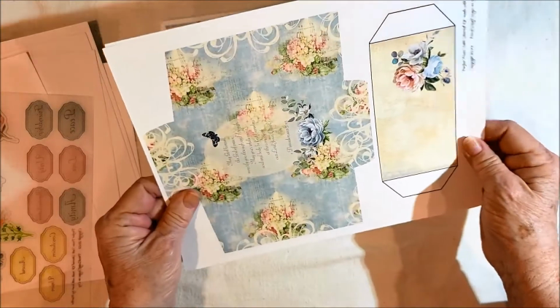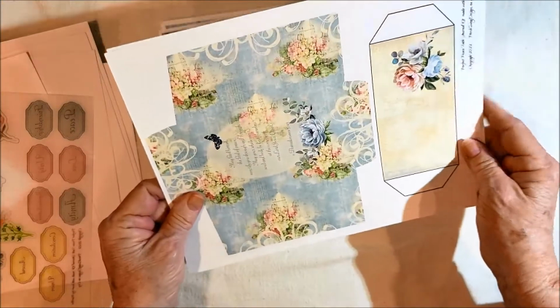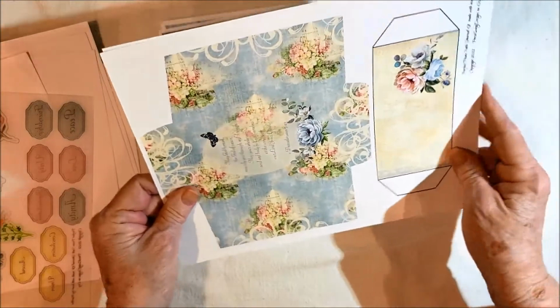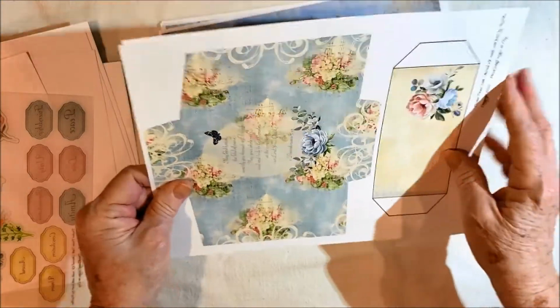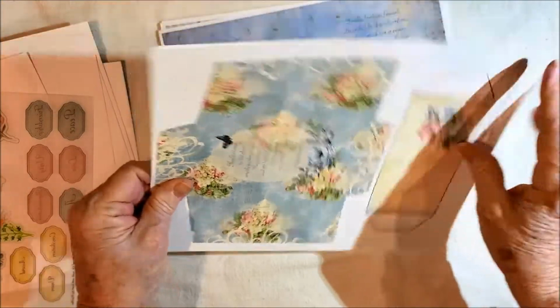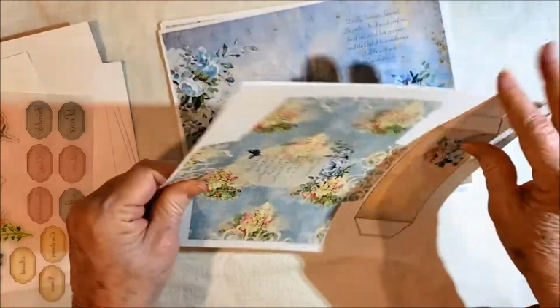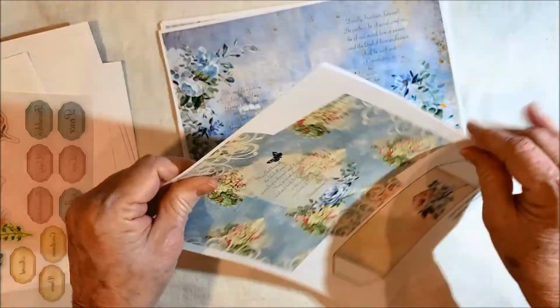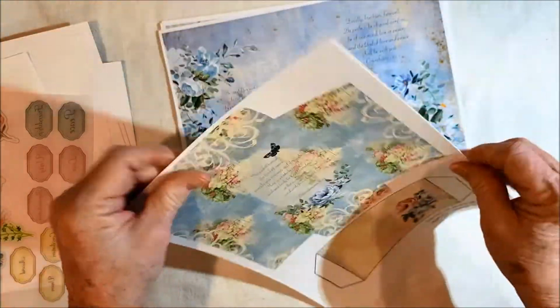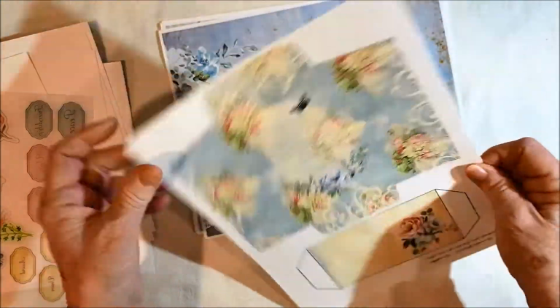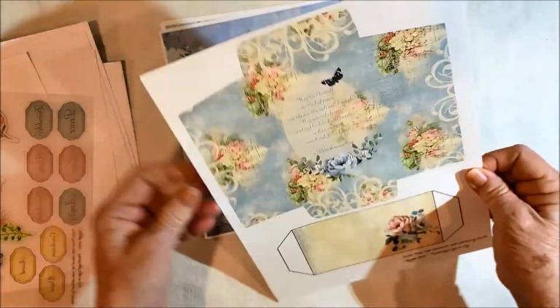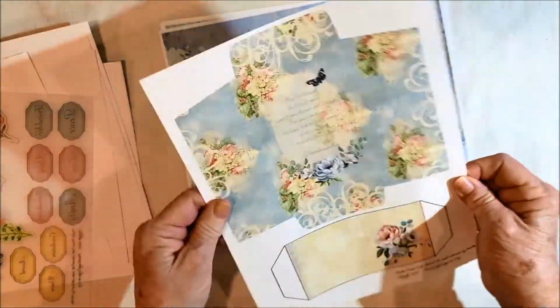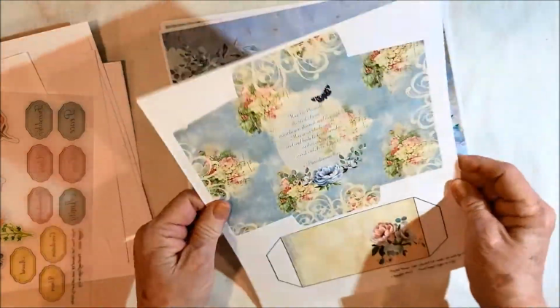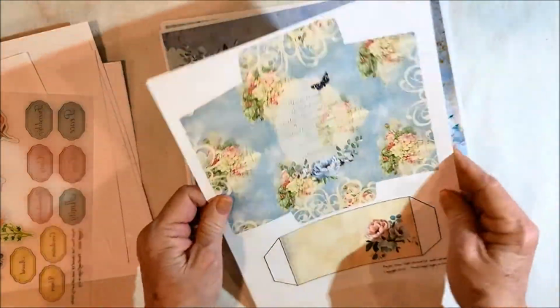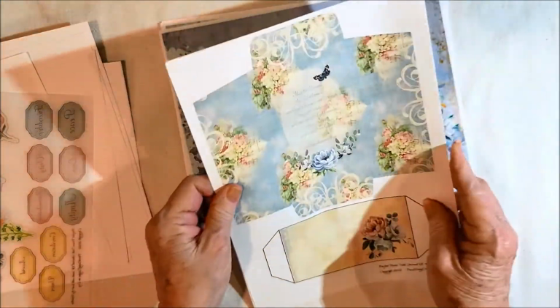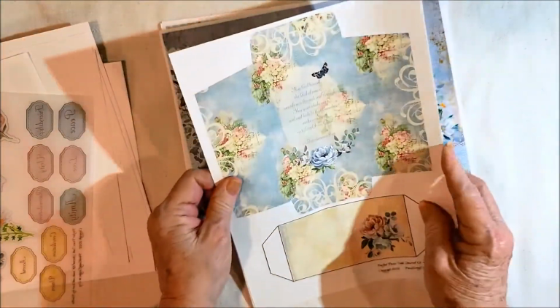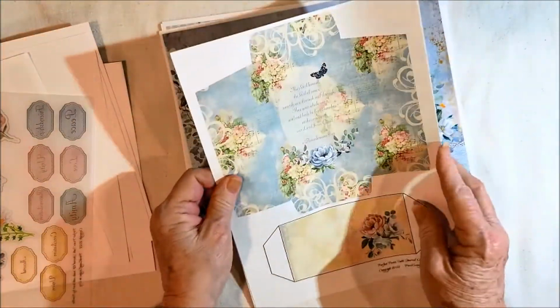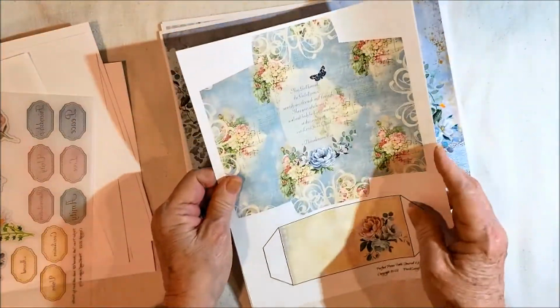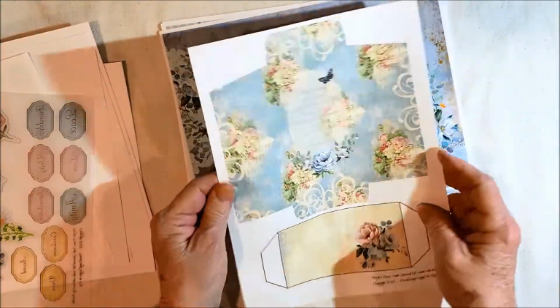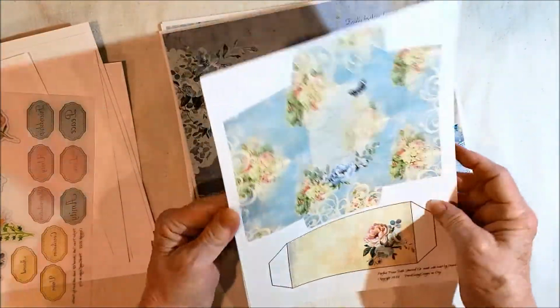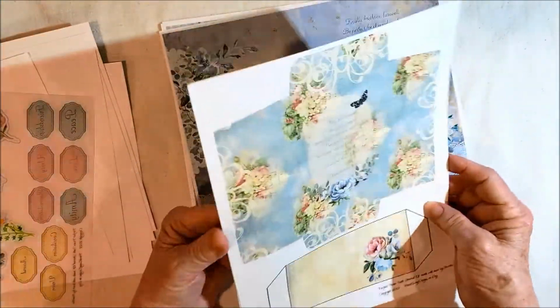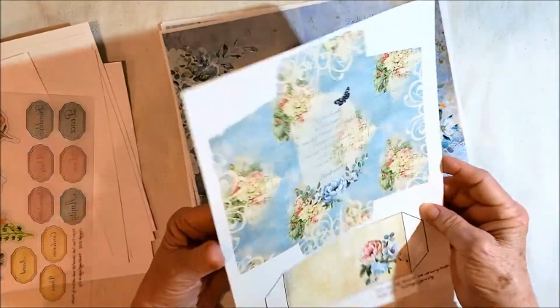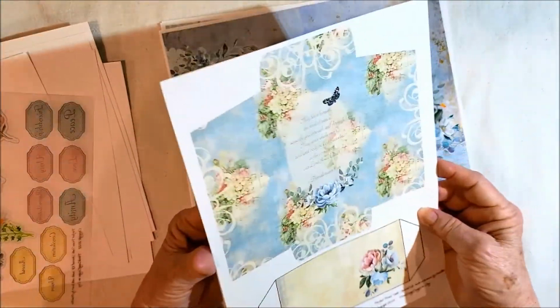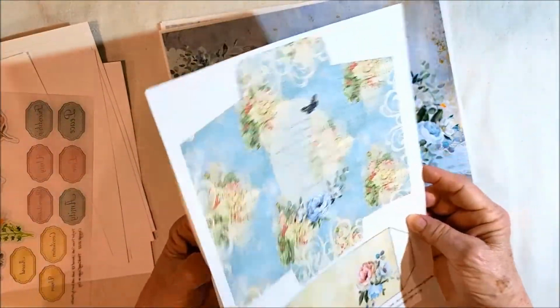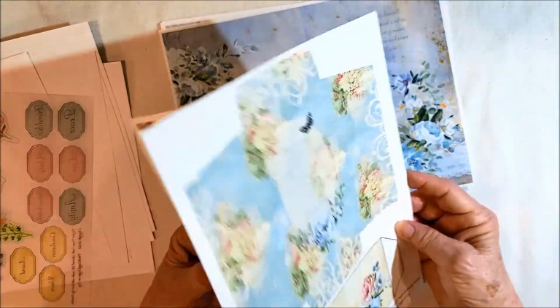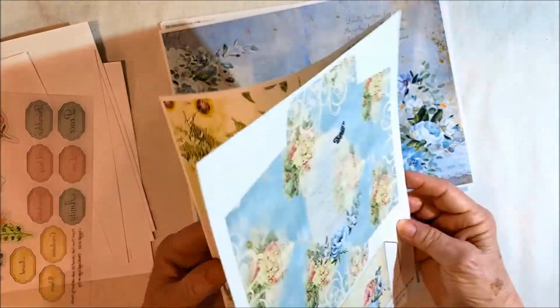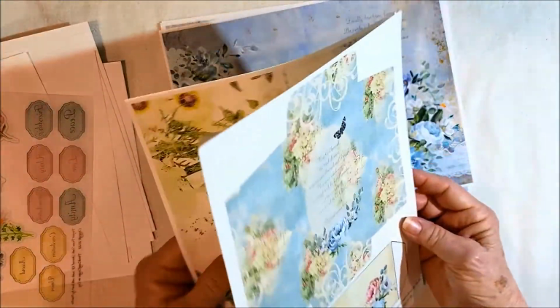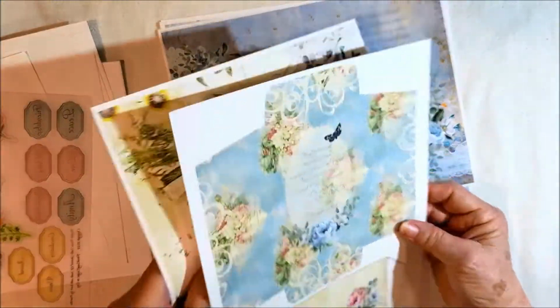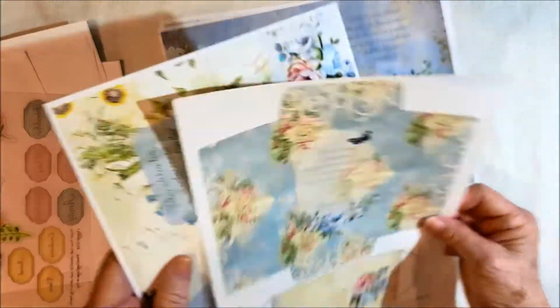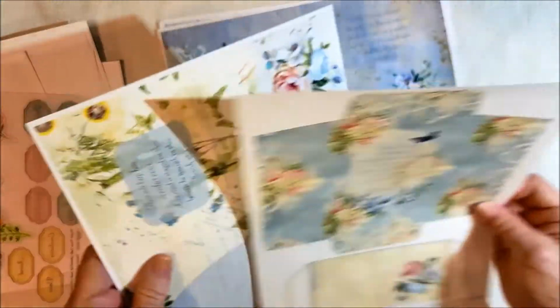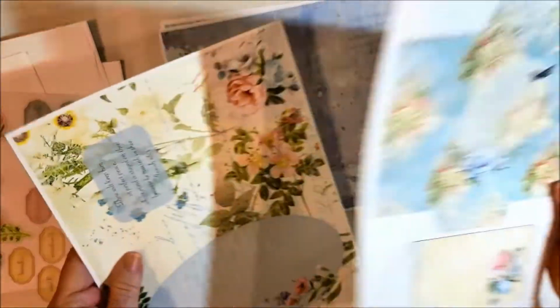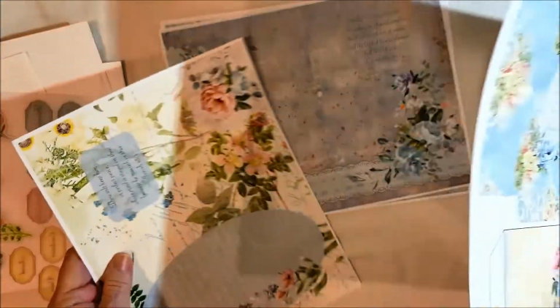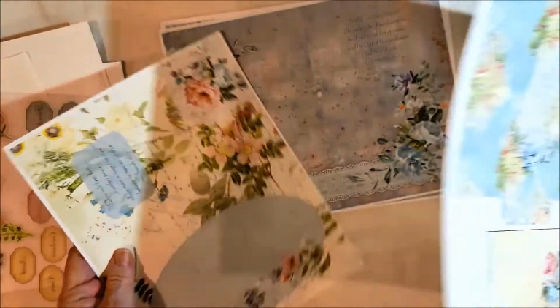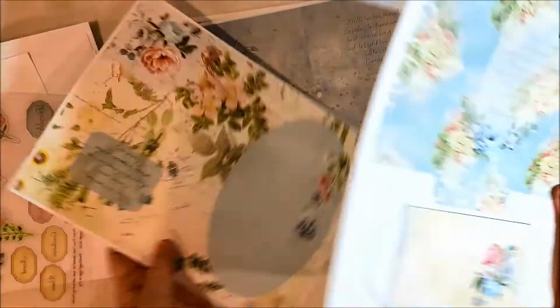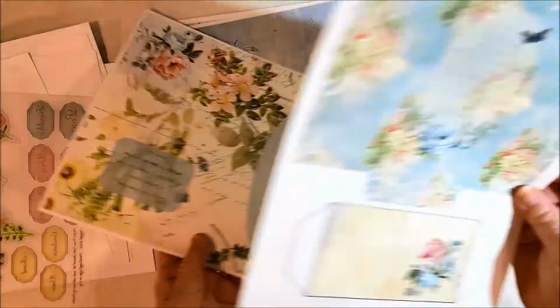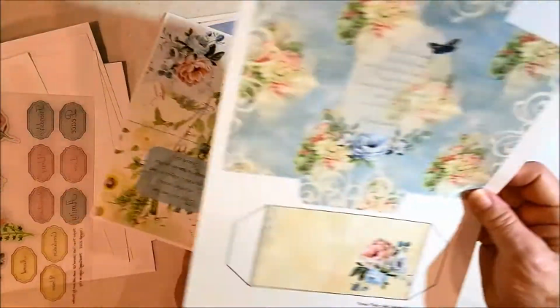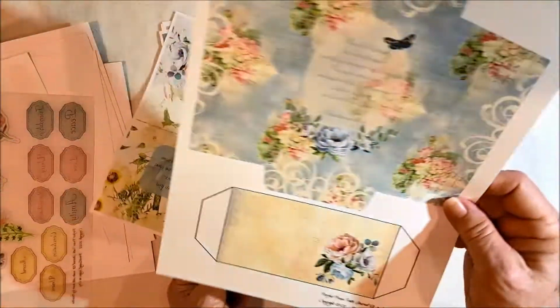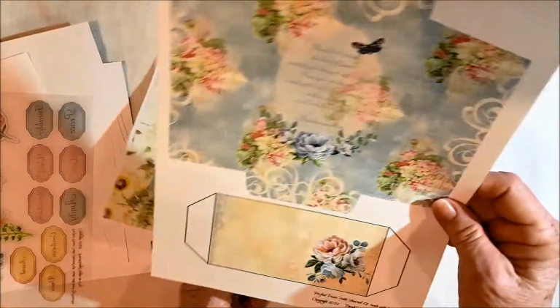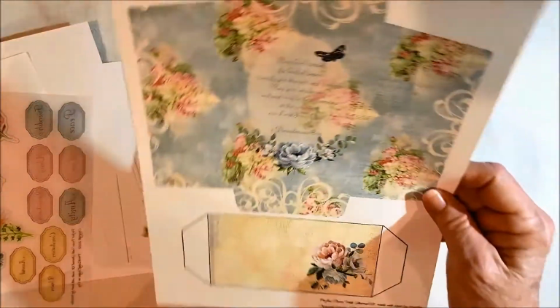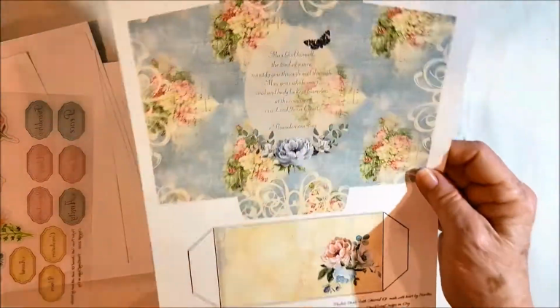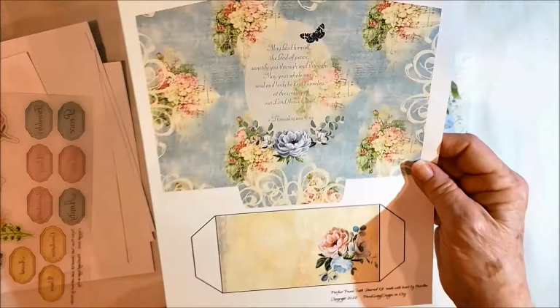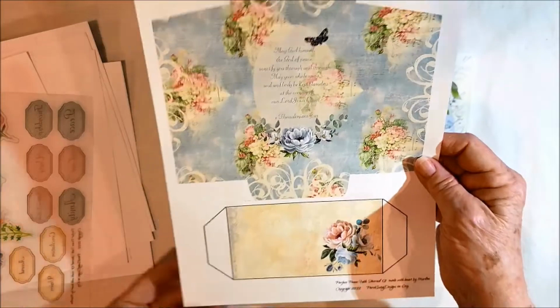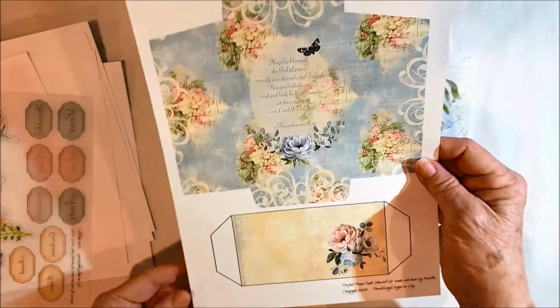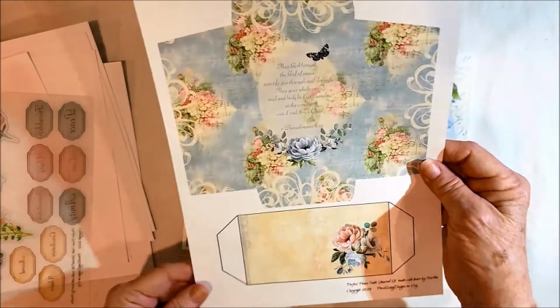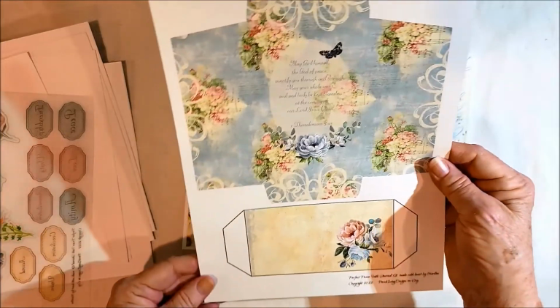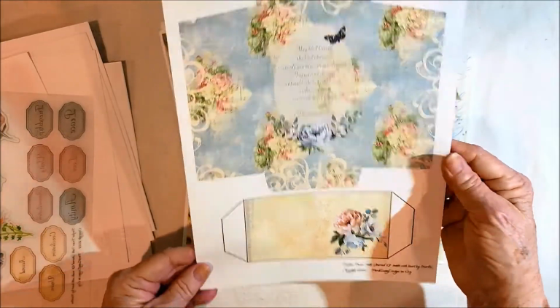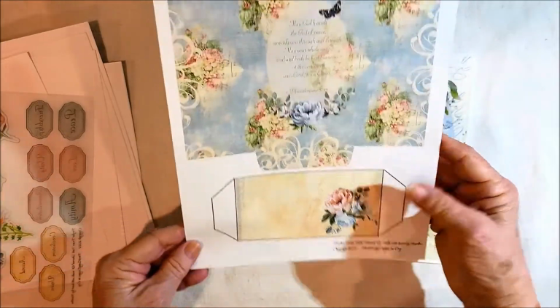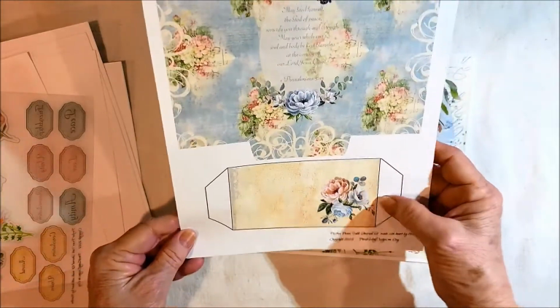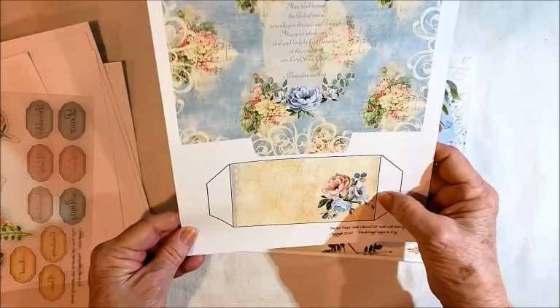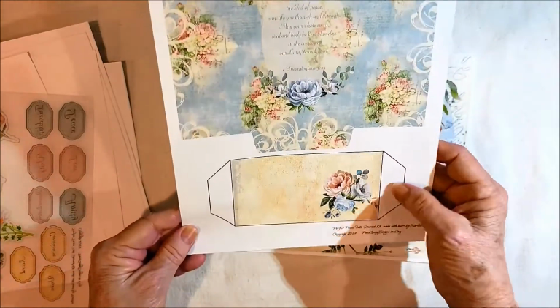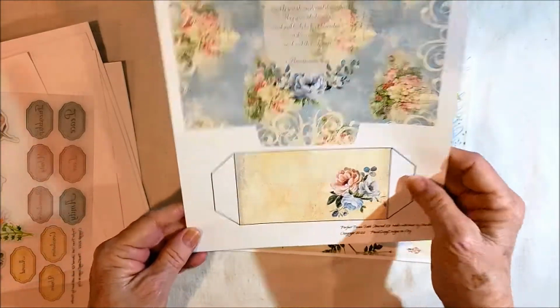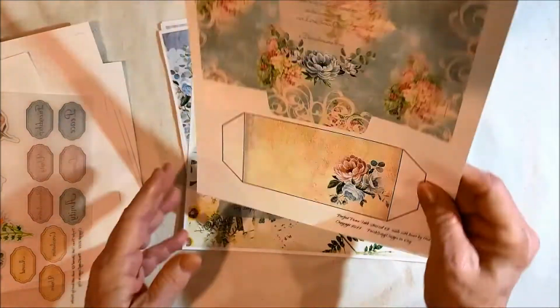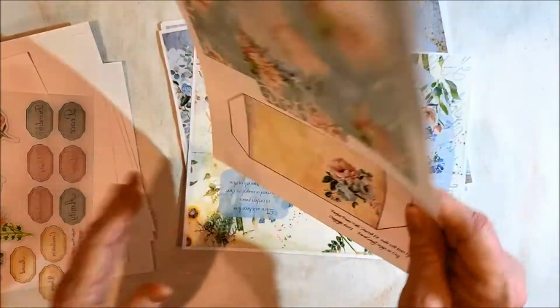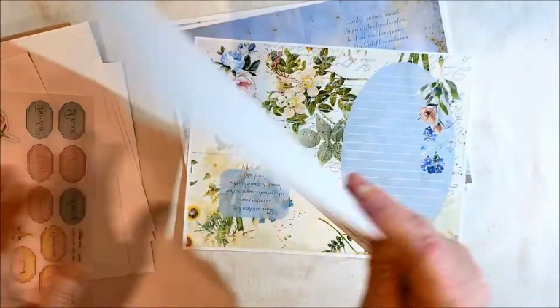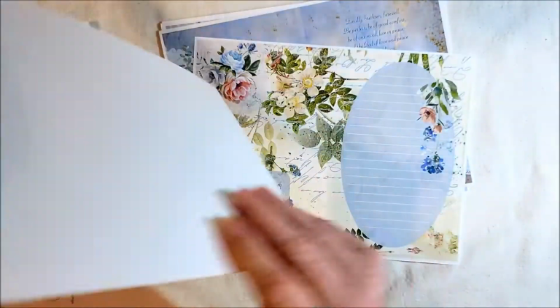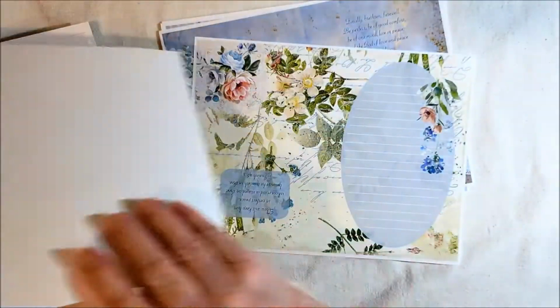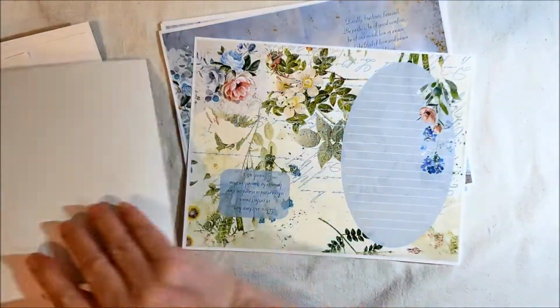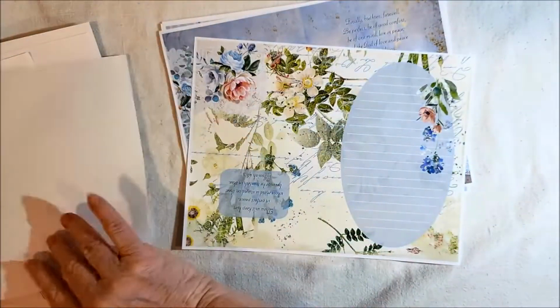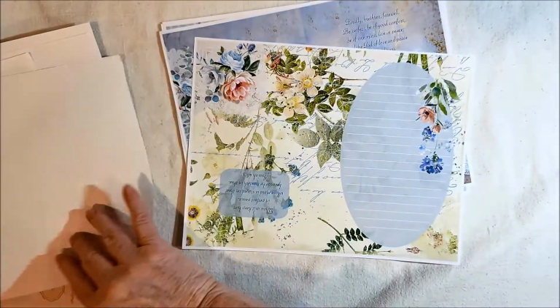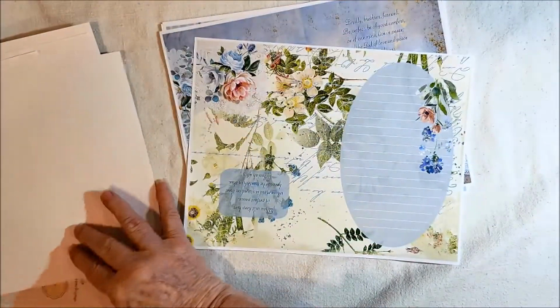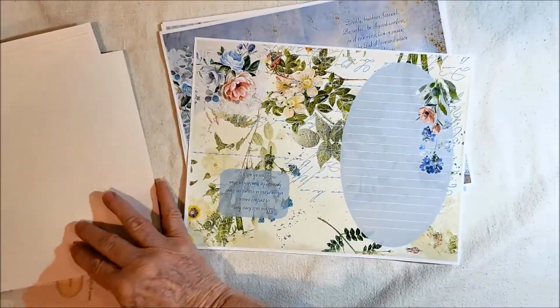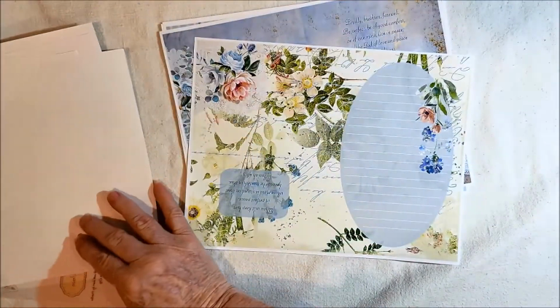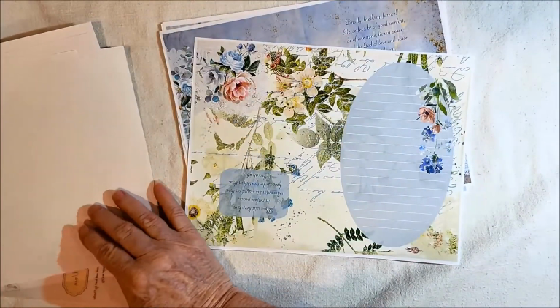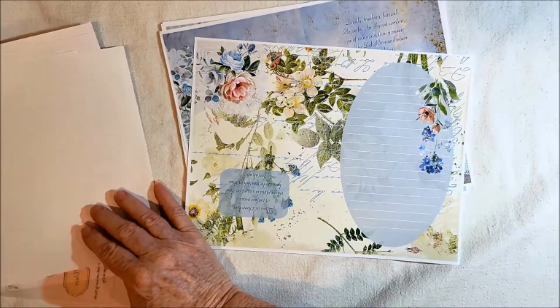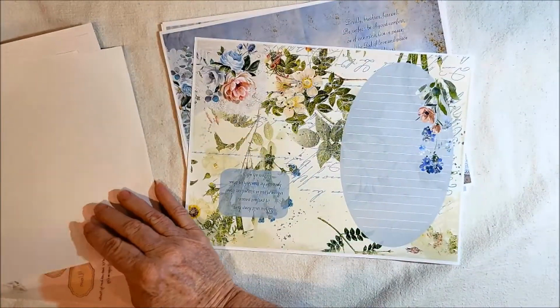I think I showed you this one already, so I will put it over here. But that's an envelope with another pocket in case I didn't.